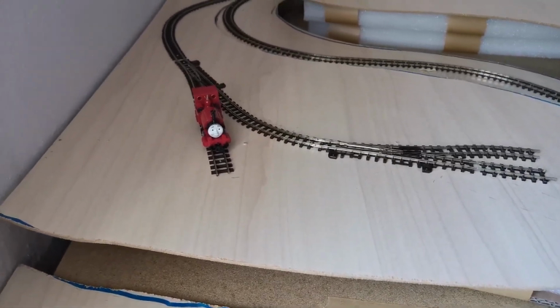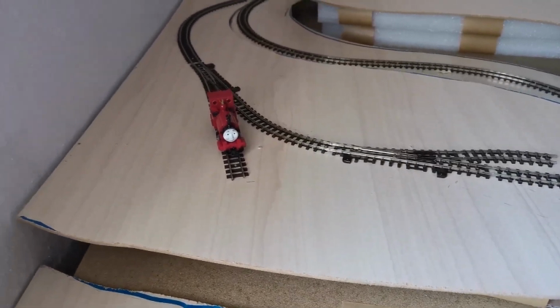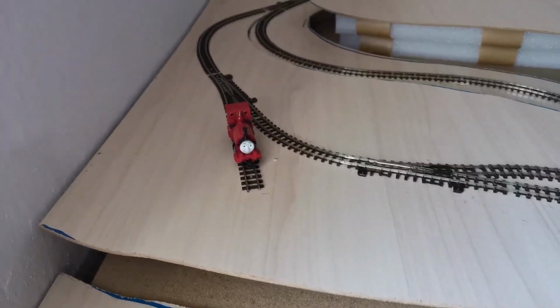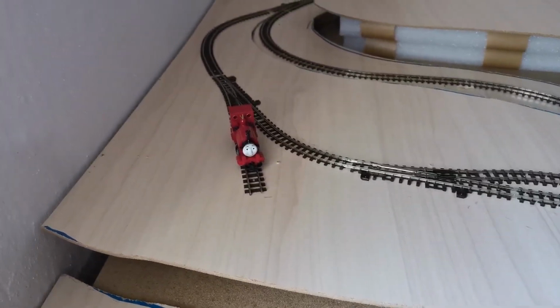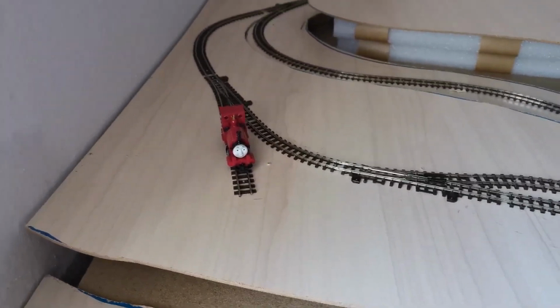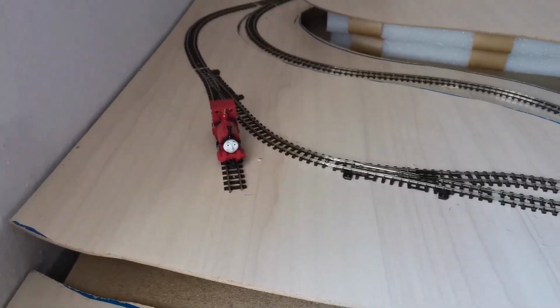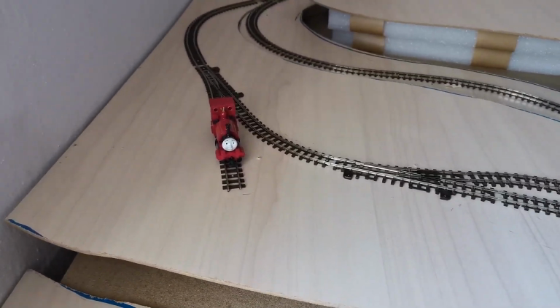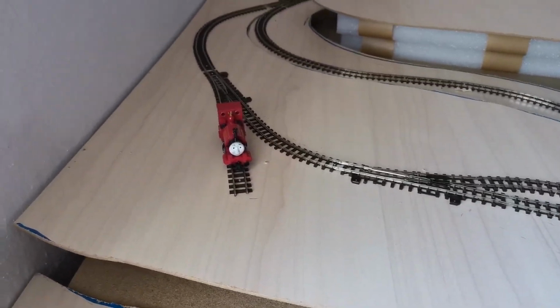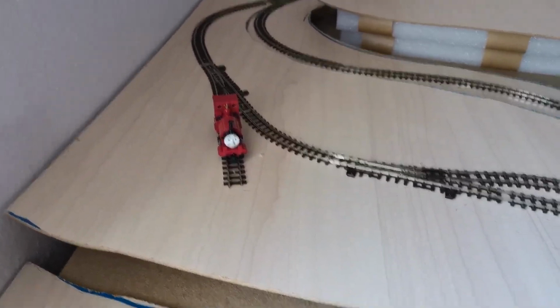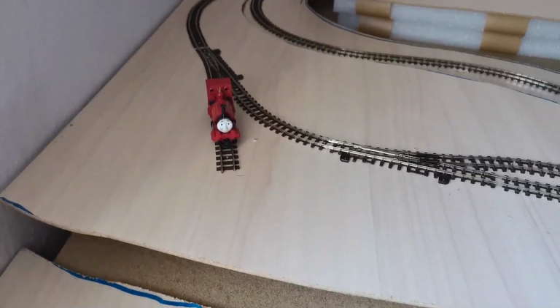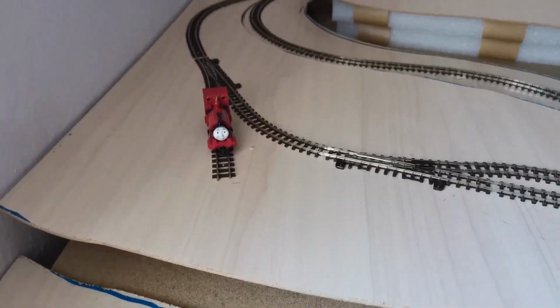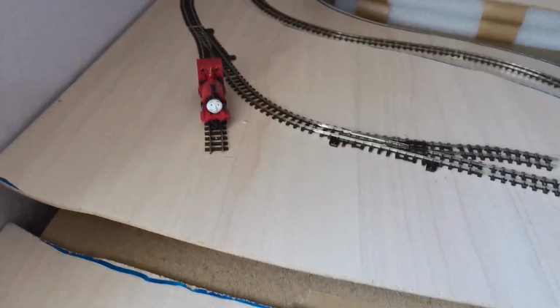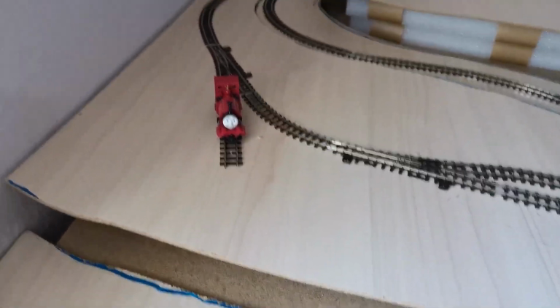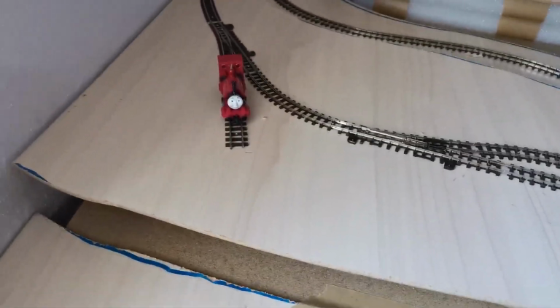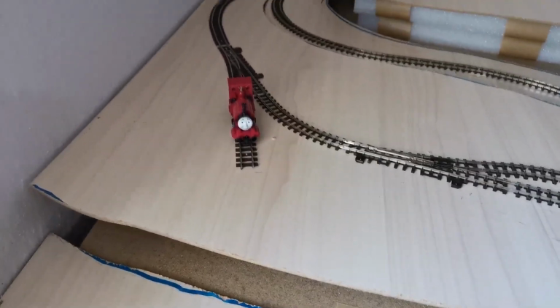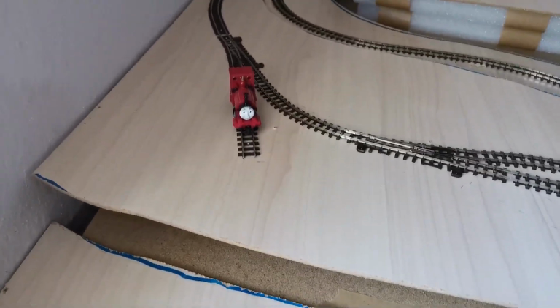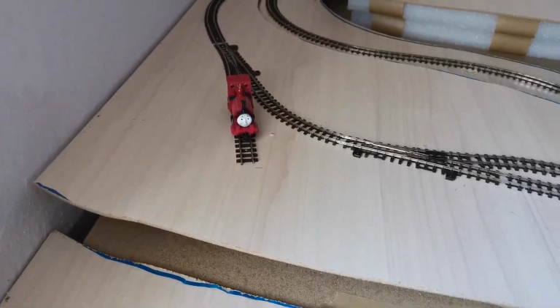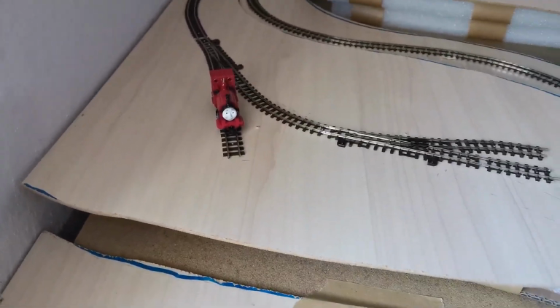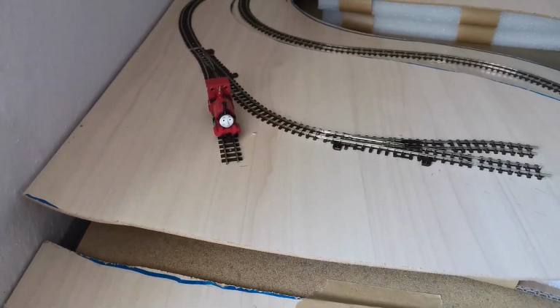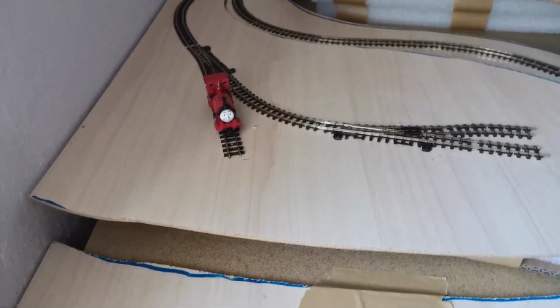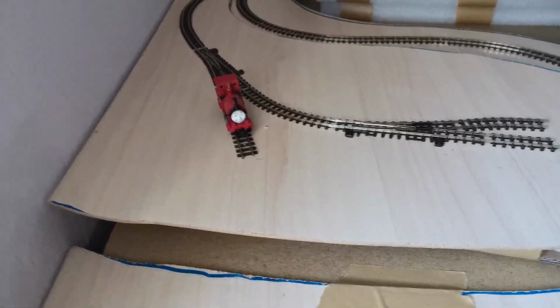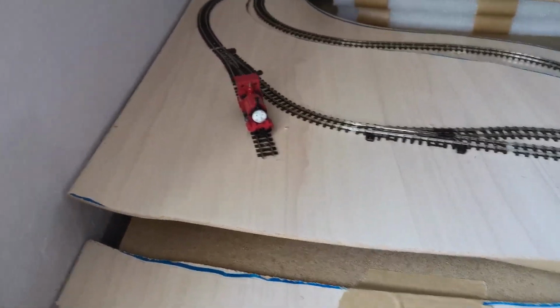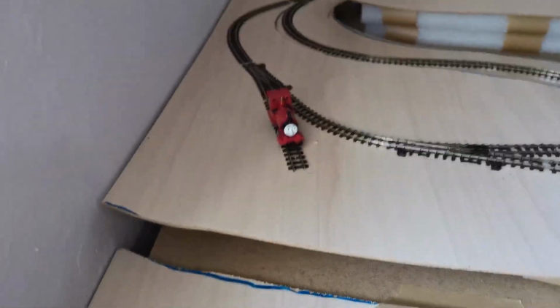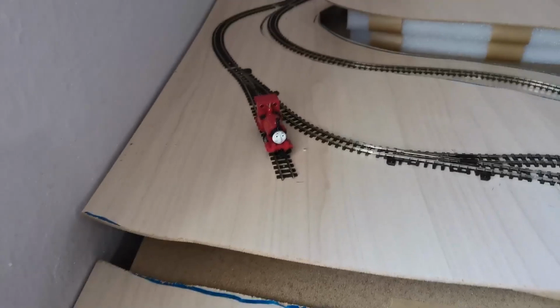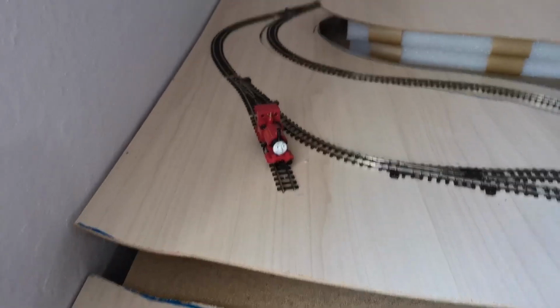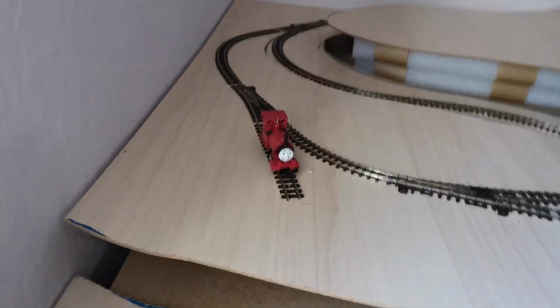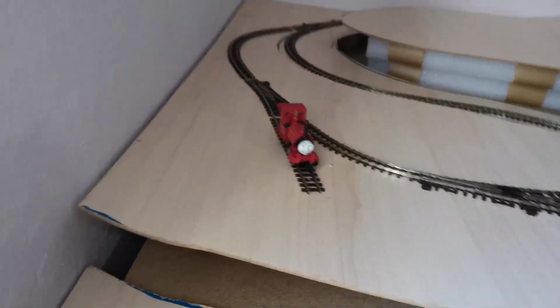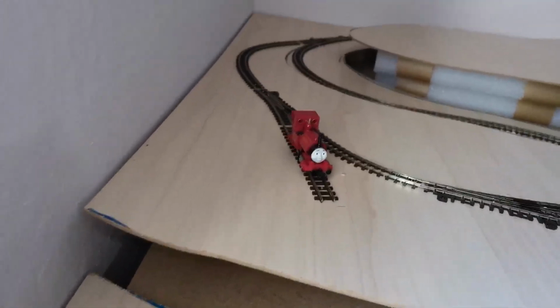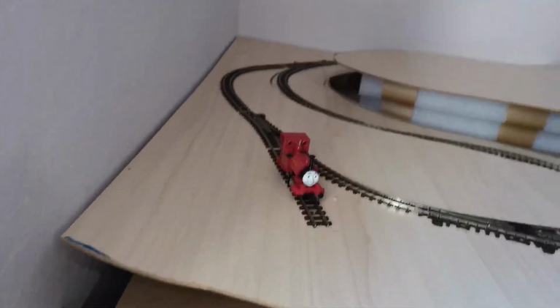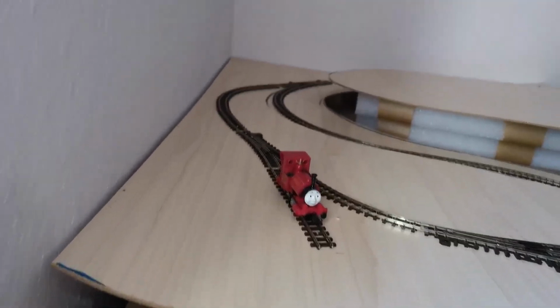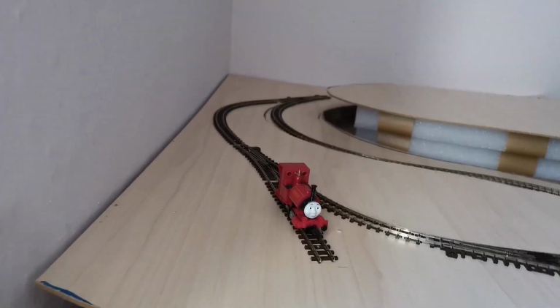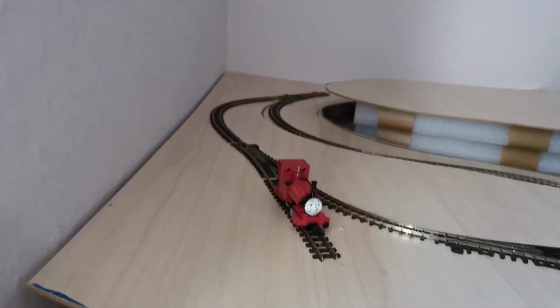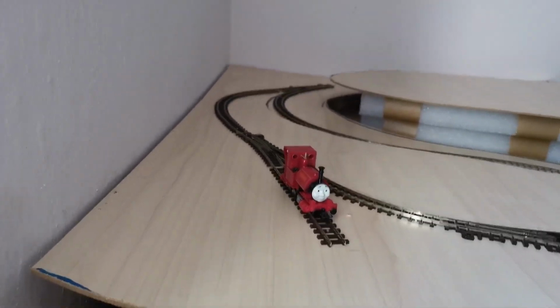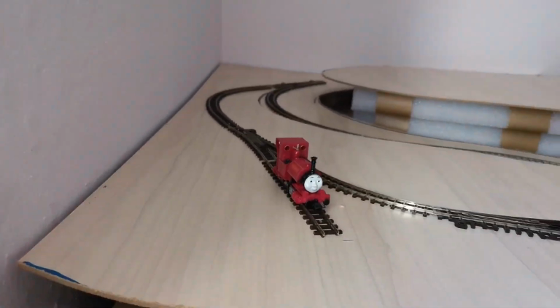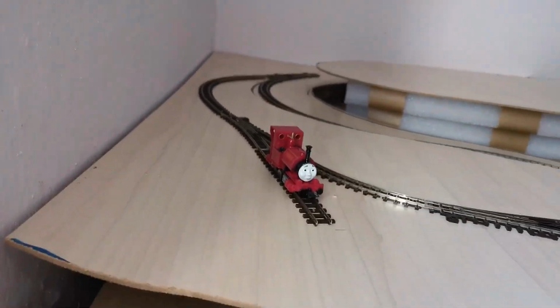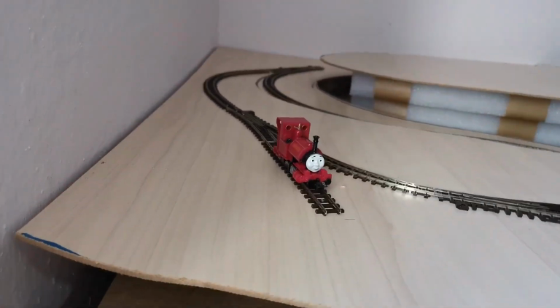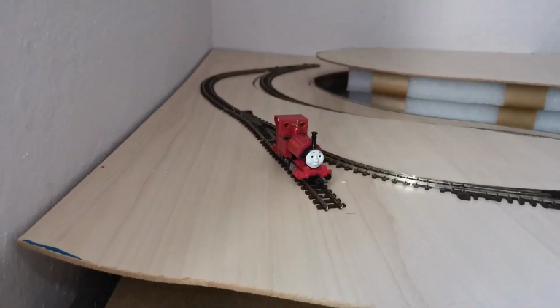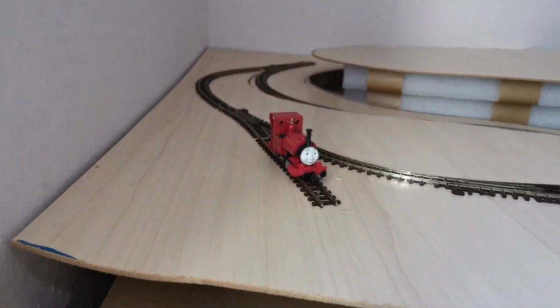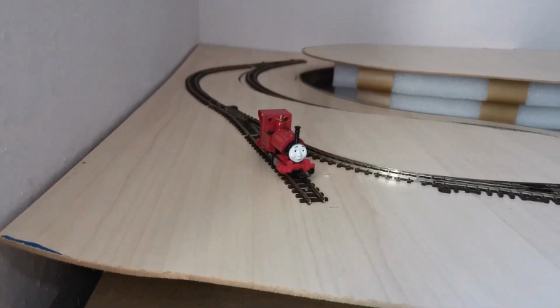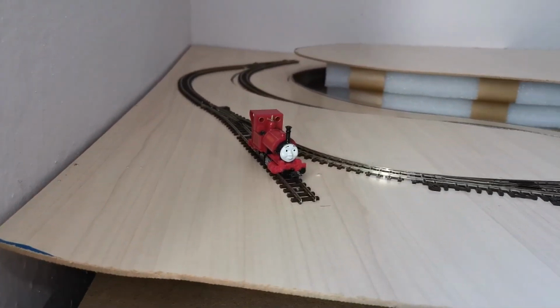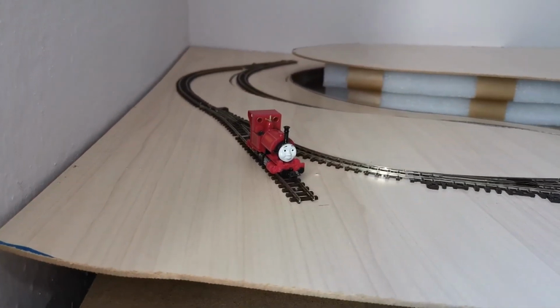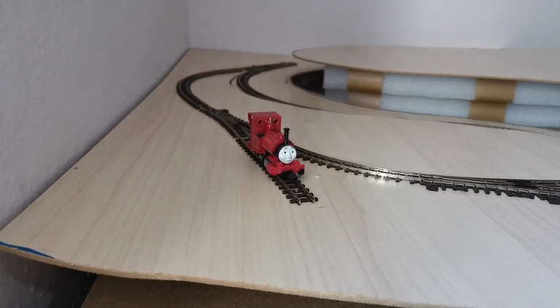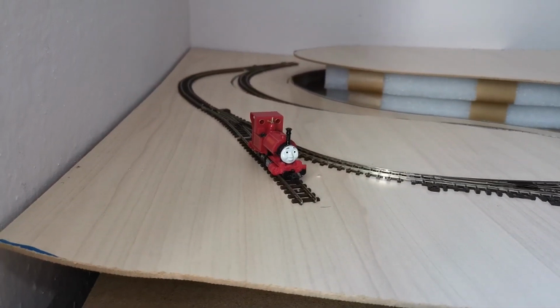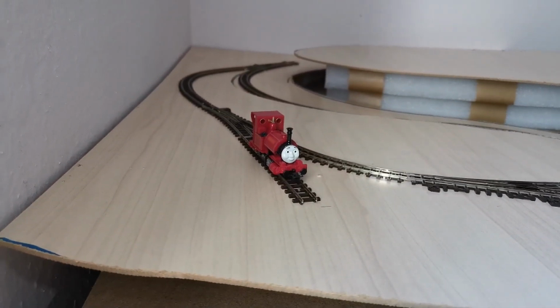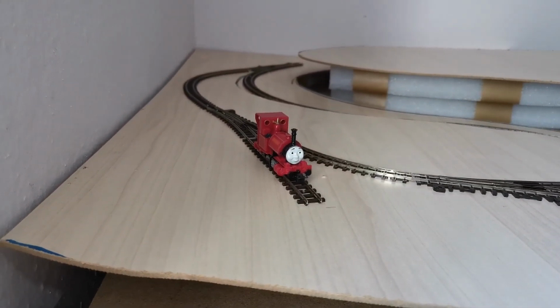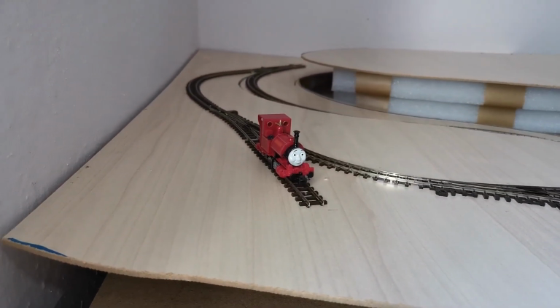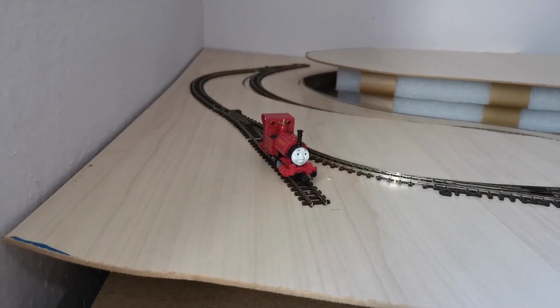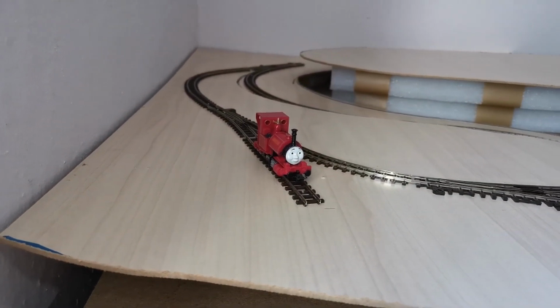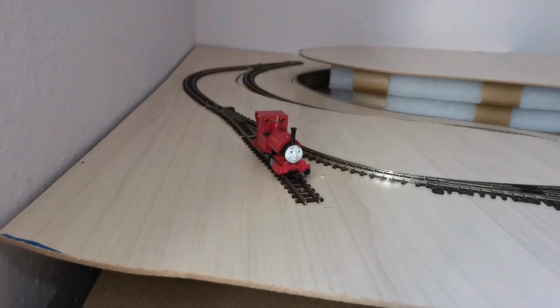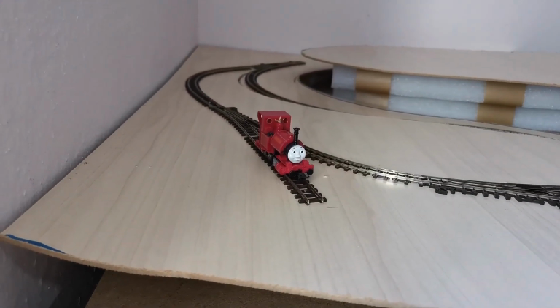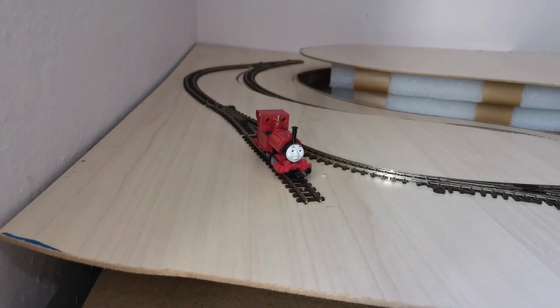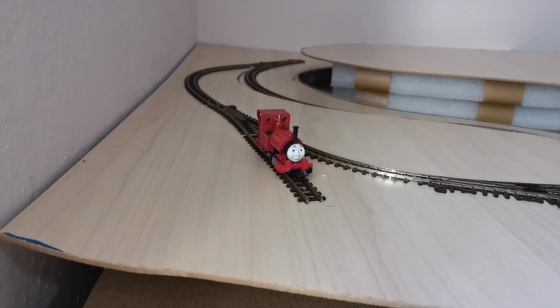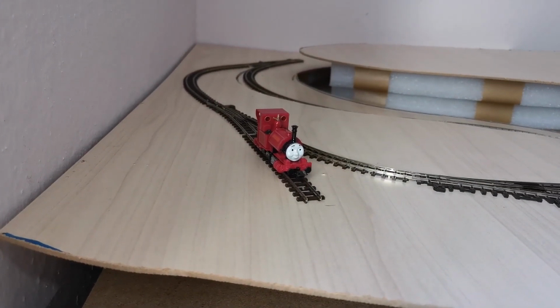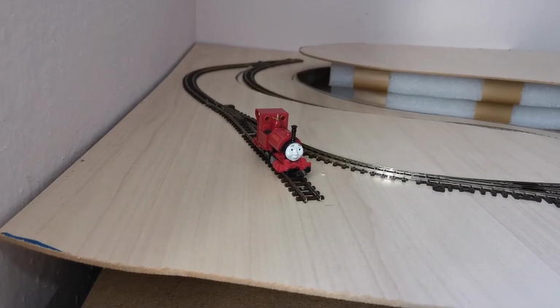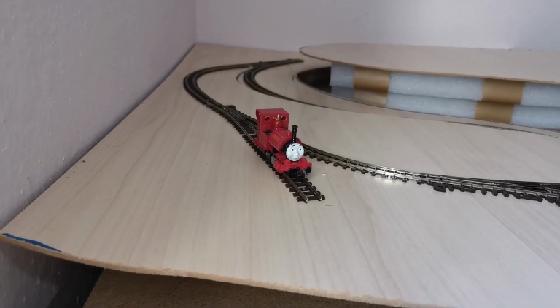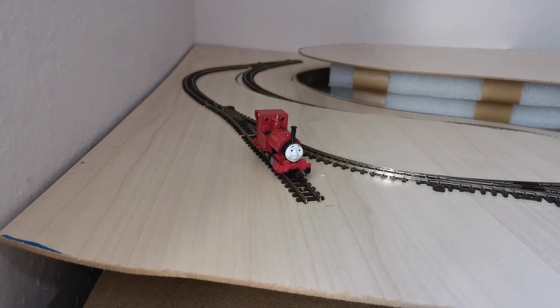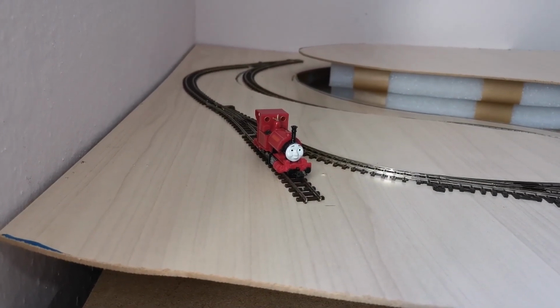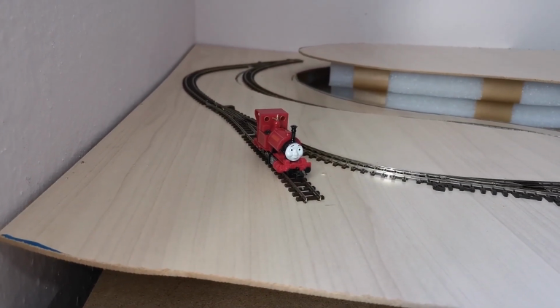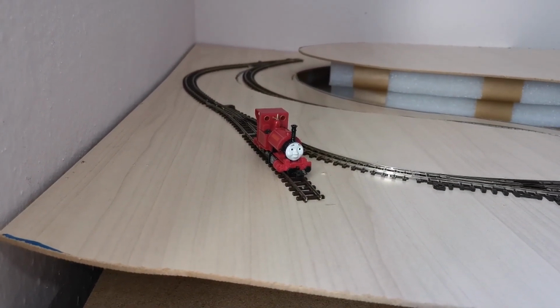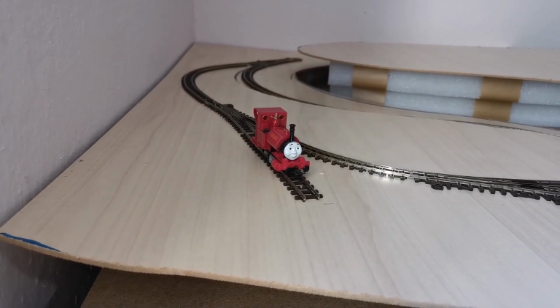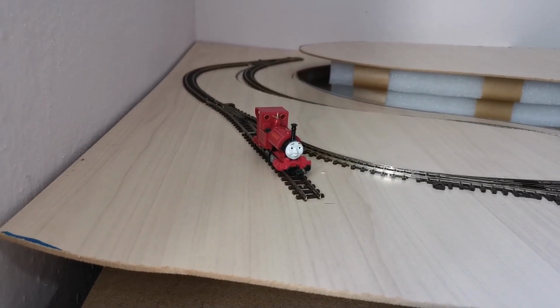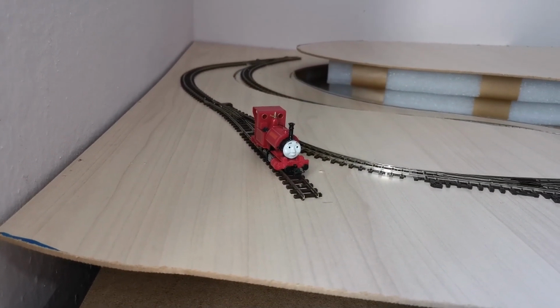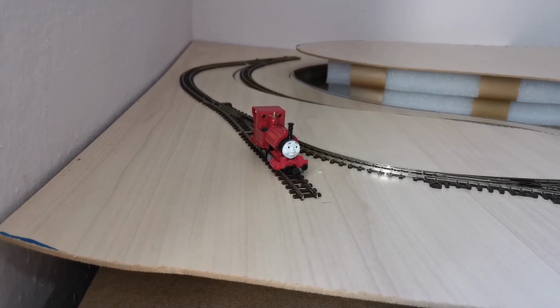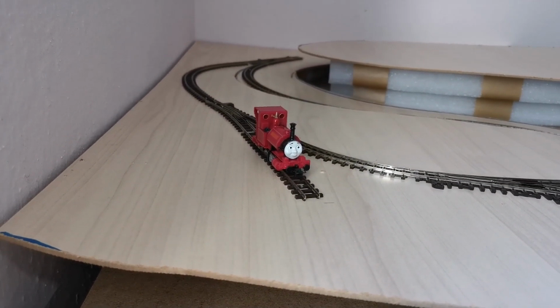For the last part of the update I want to show you guys a bit of running footage. This is Scaloi, as you can see.